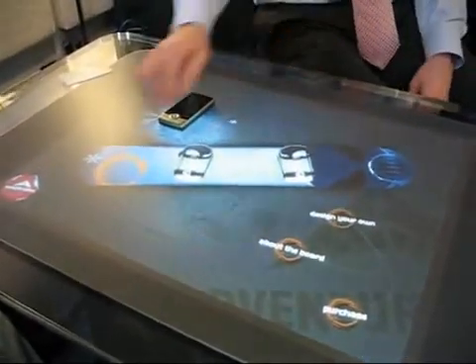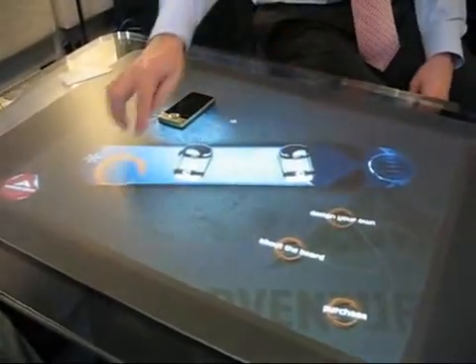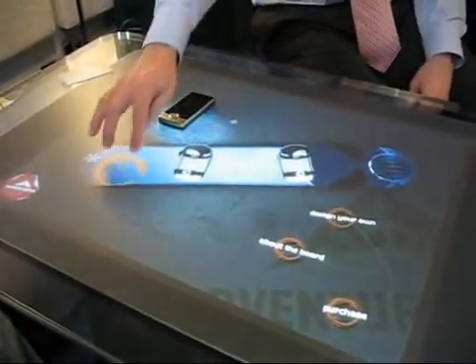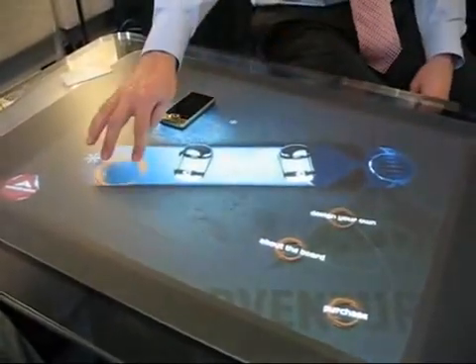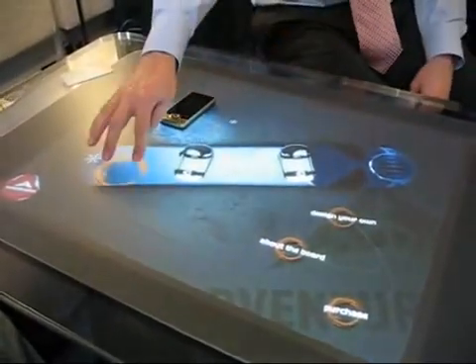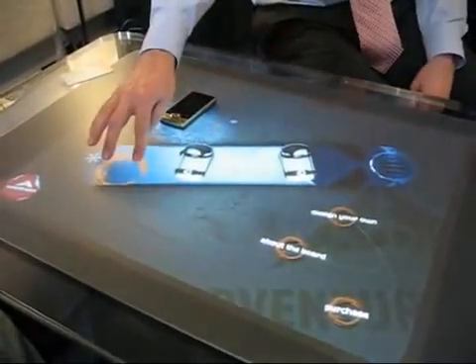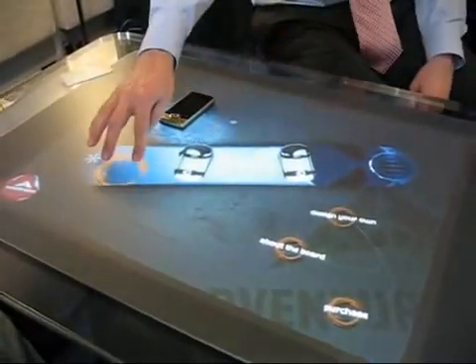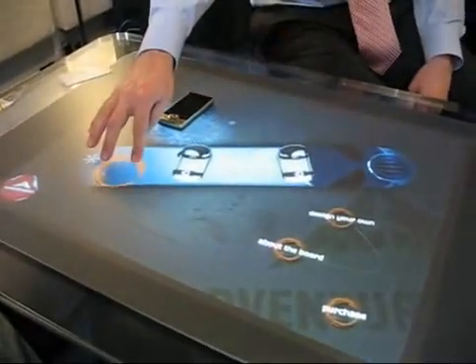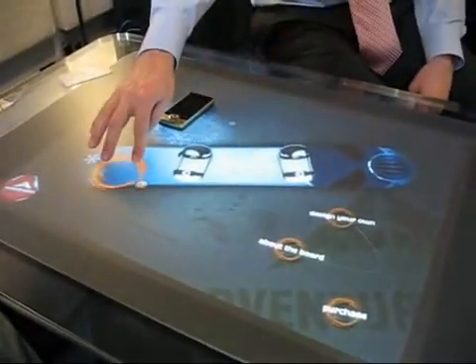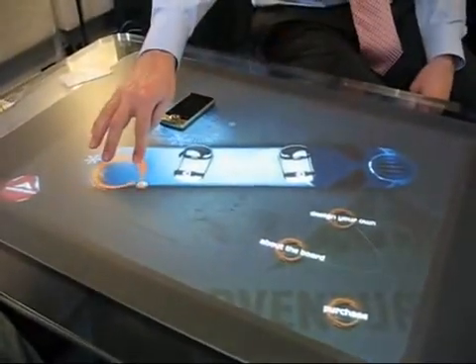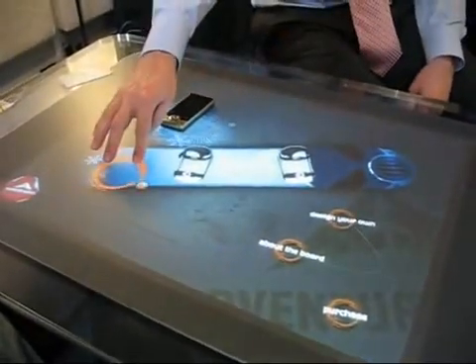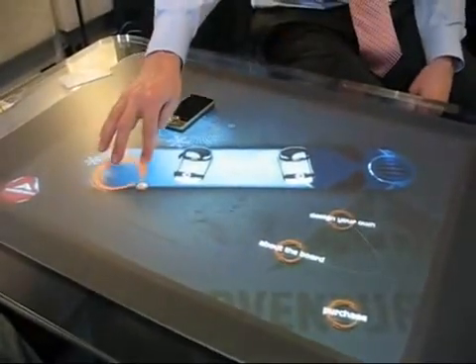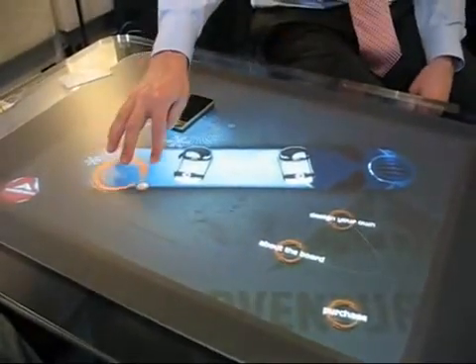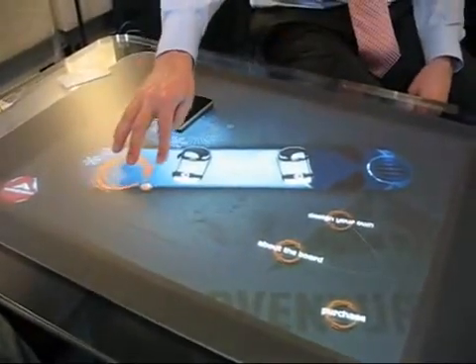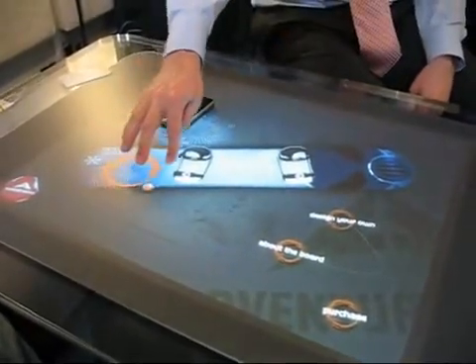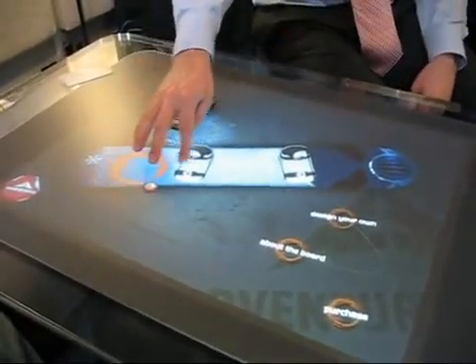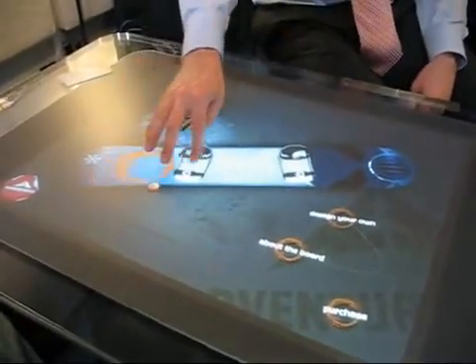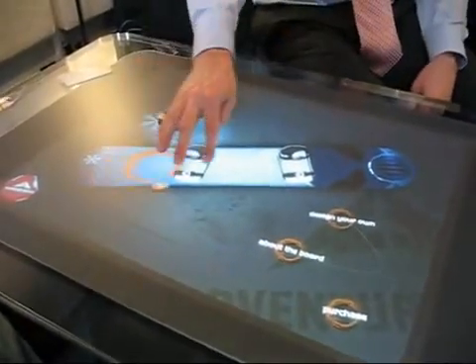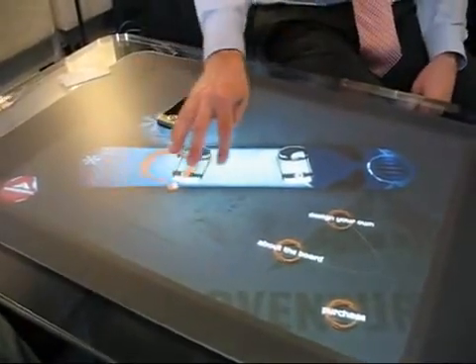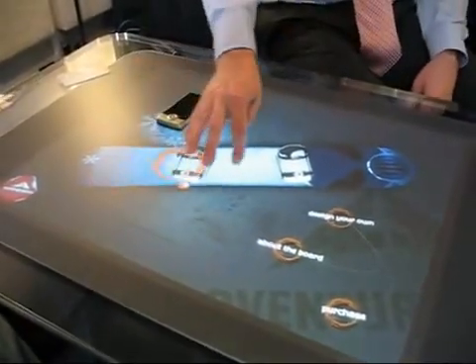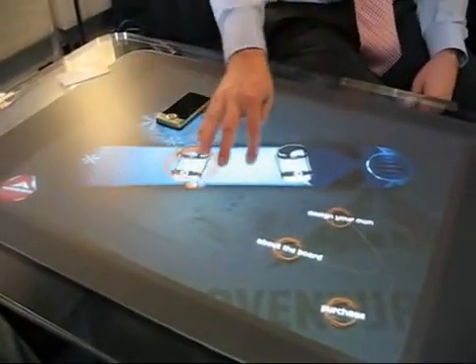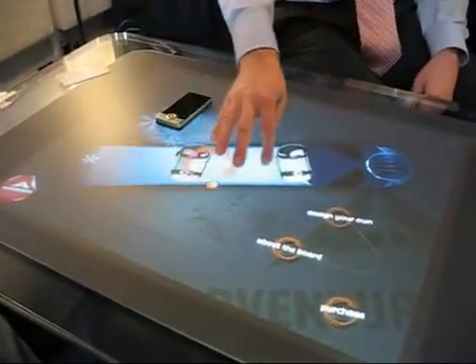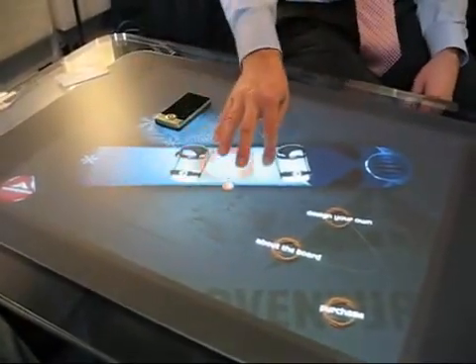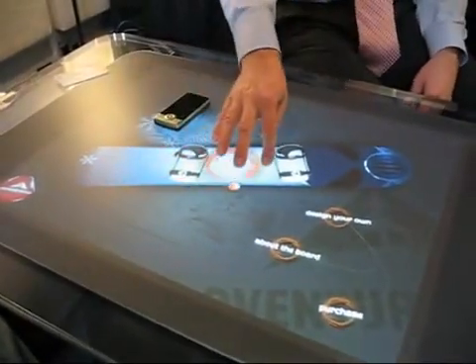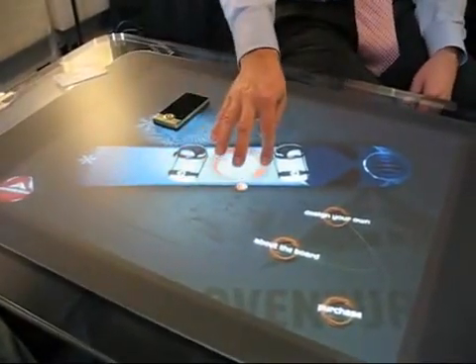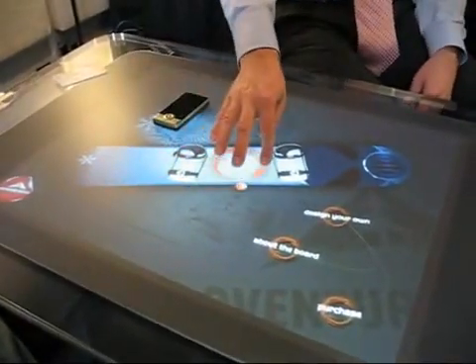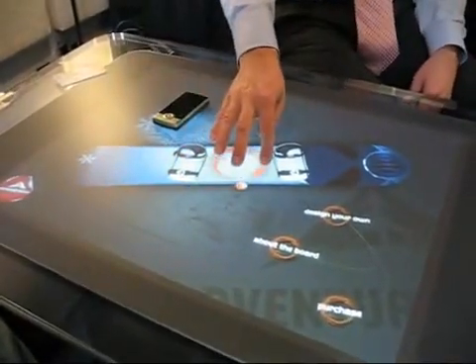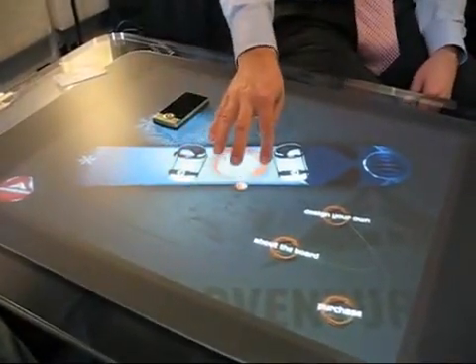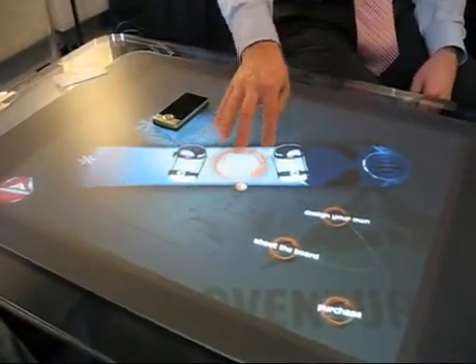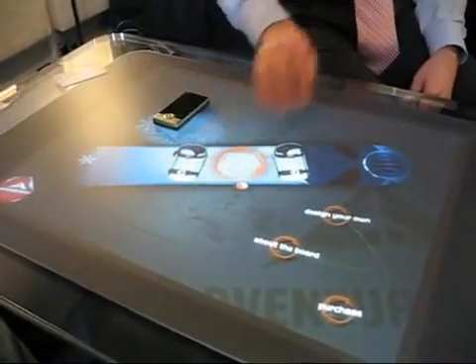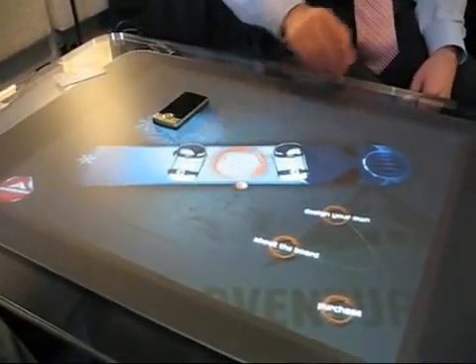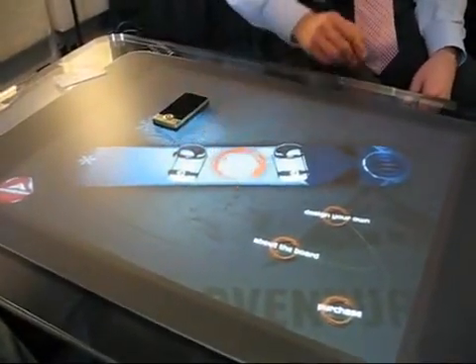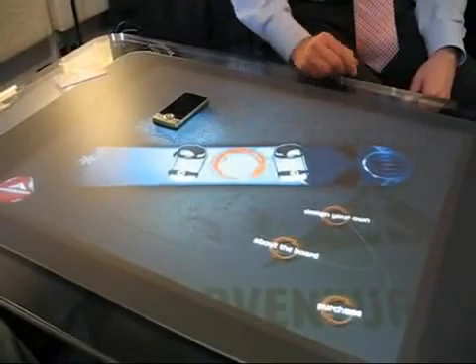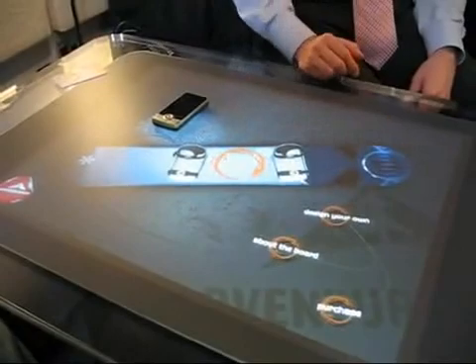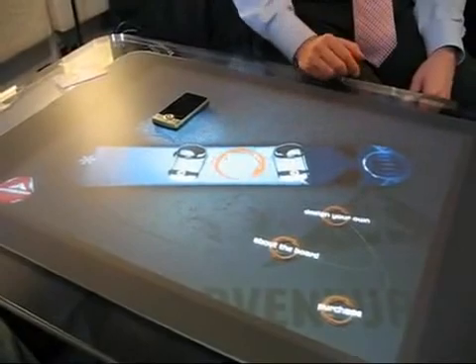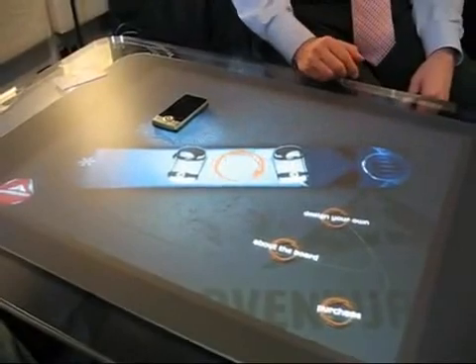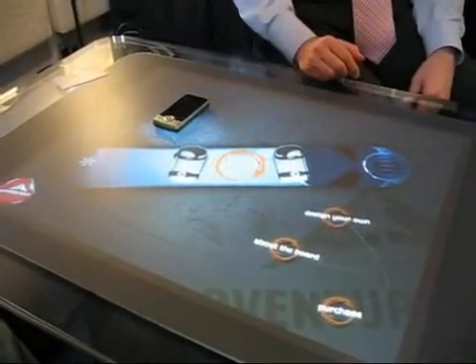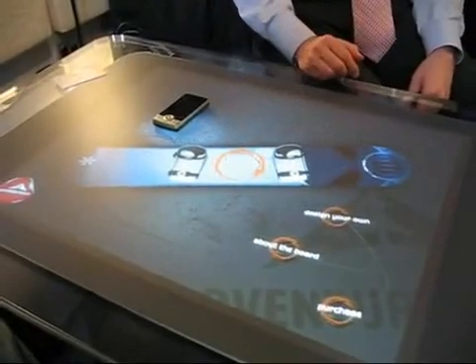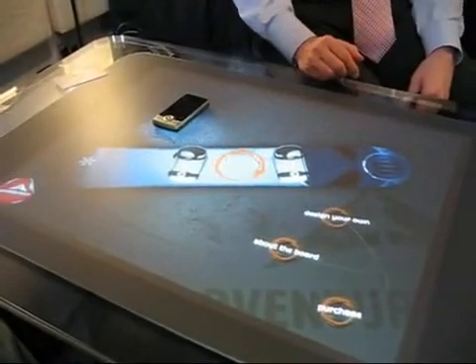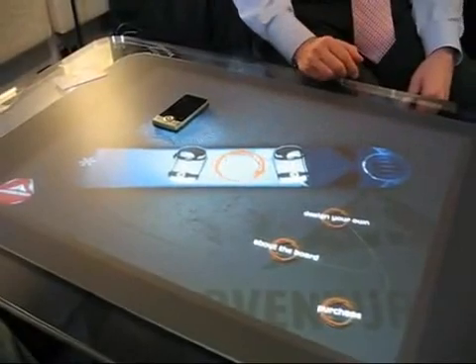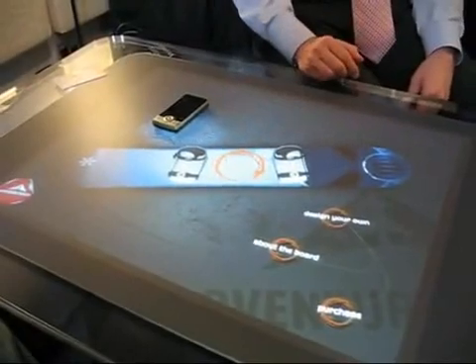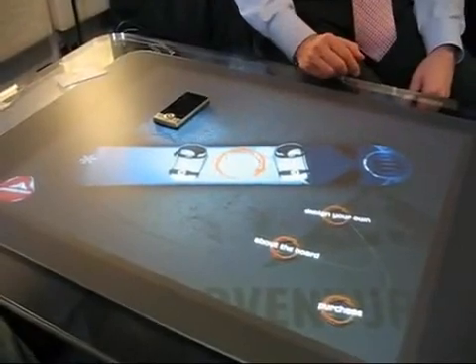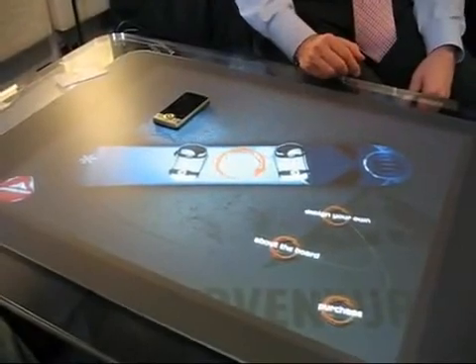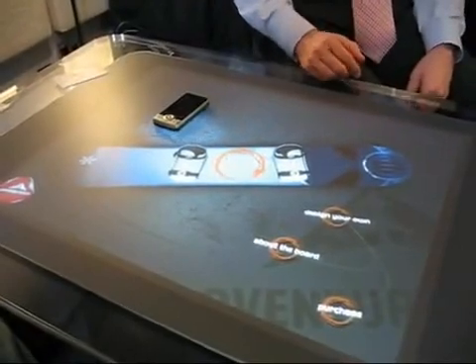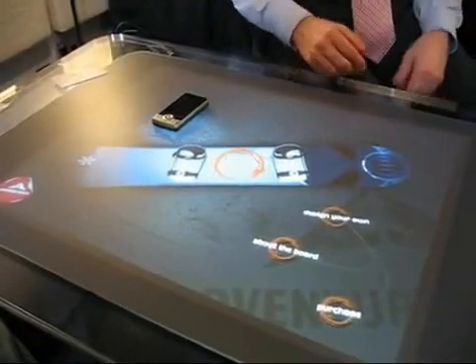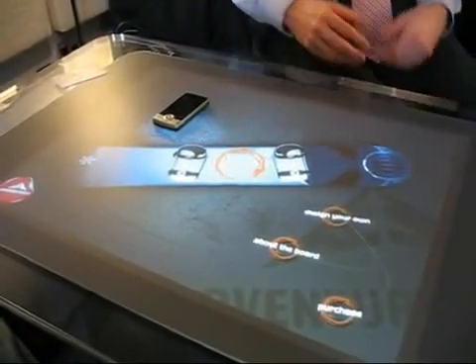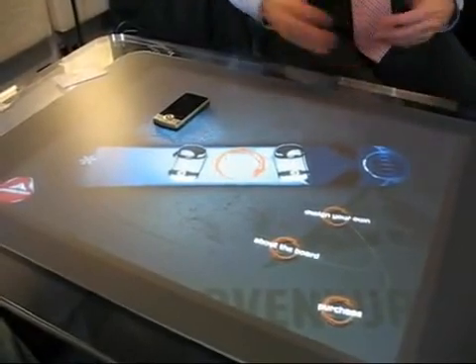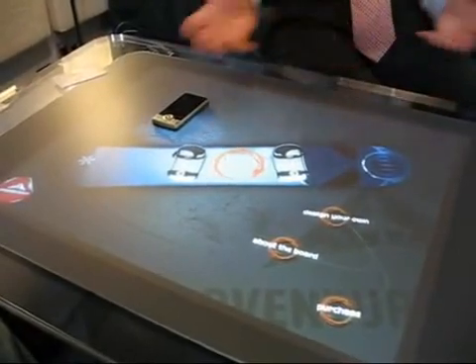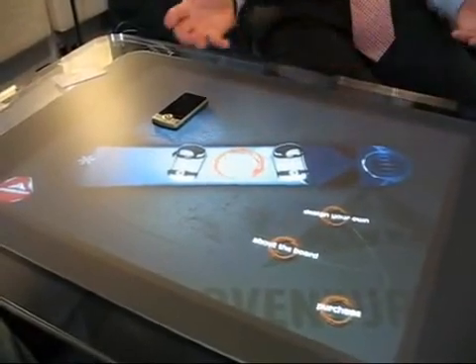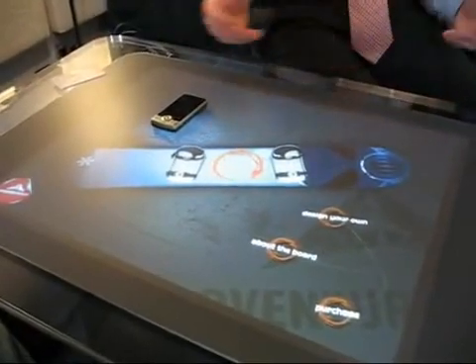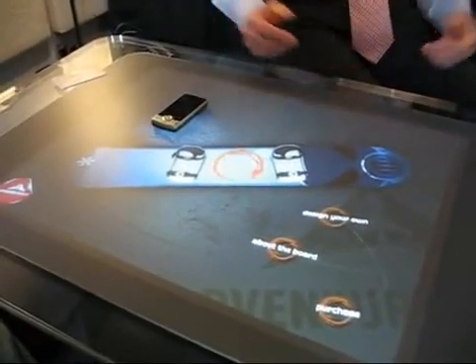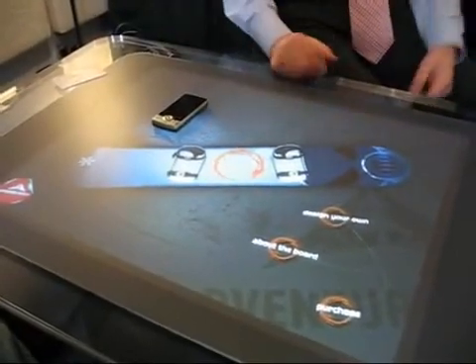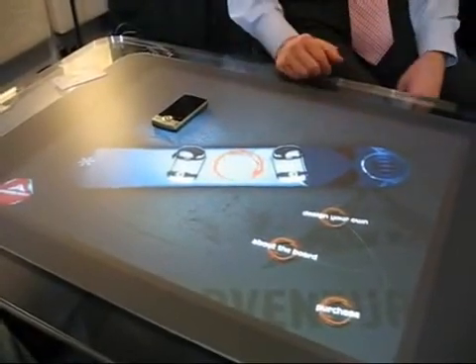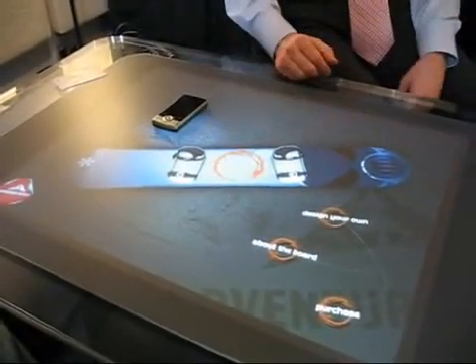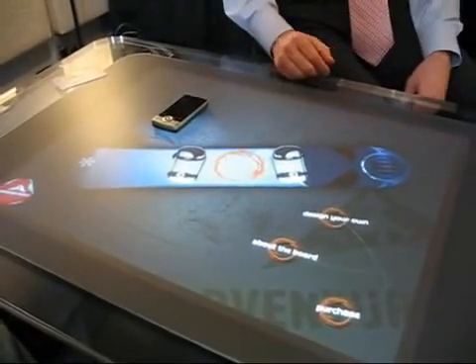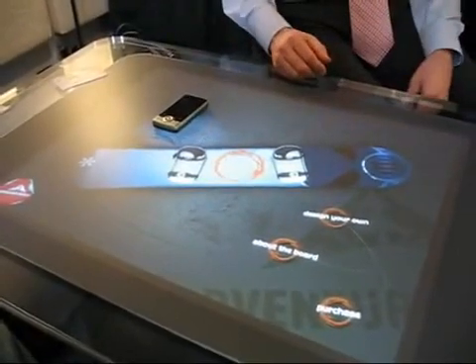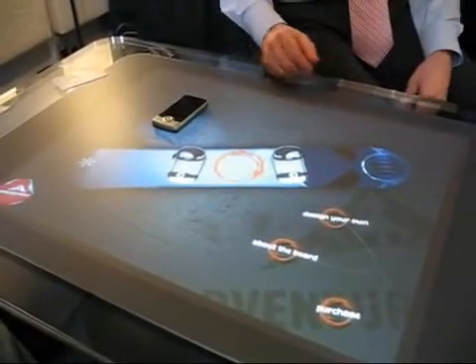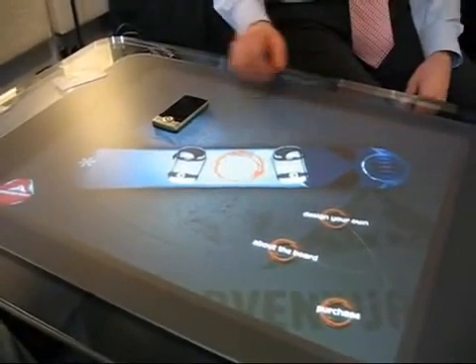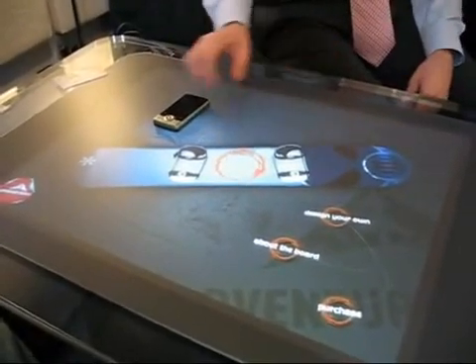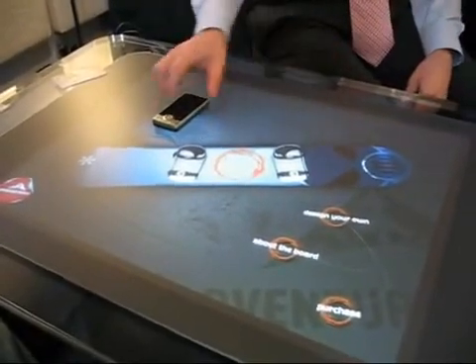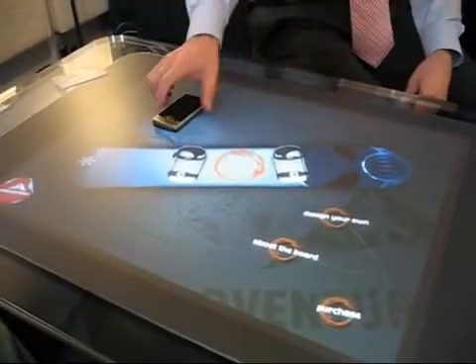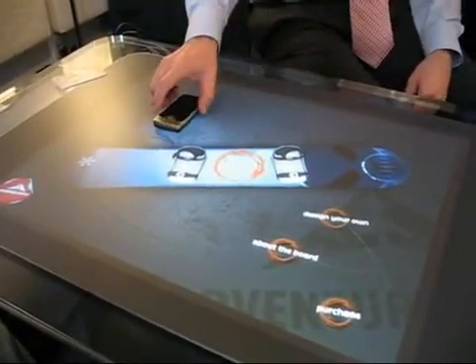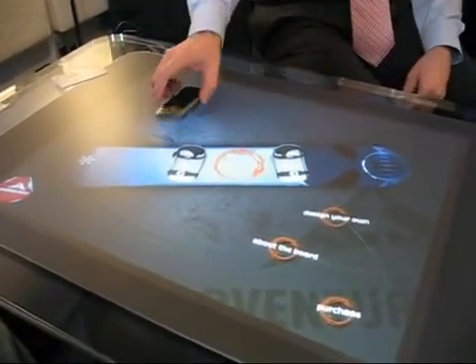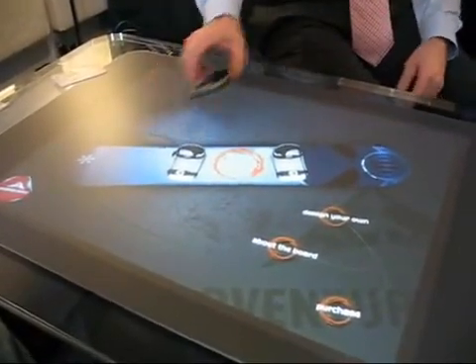My friend might say, let's move this element up here — that's where it really should belong. Then I can purchase my snowboard and off I go.